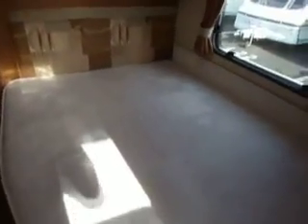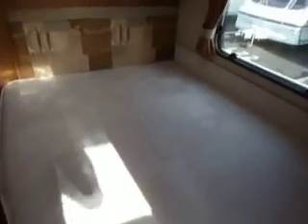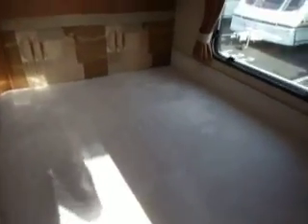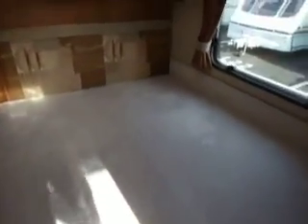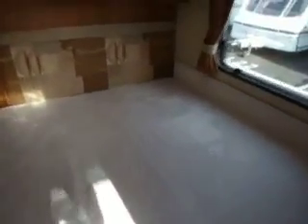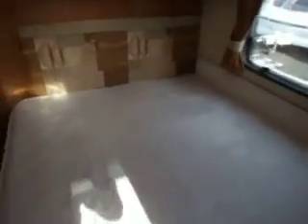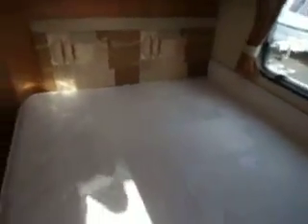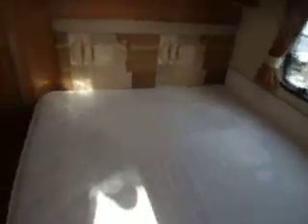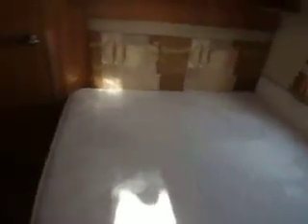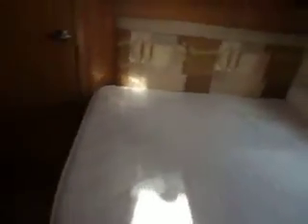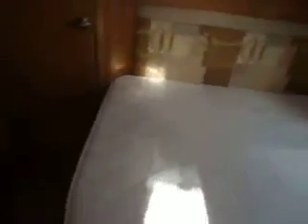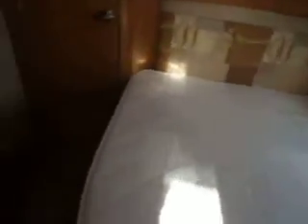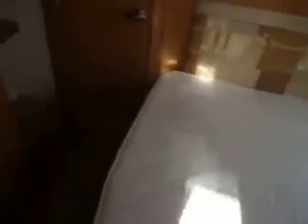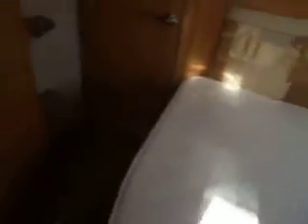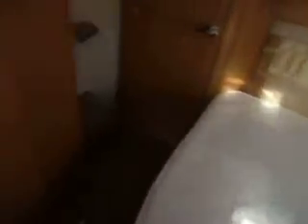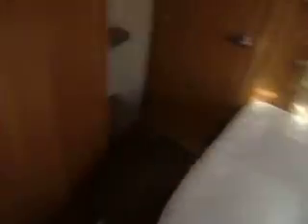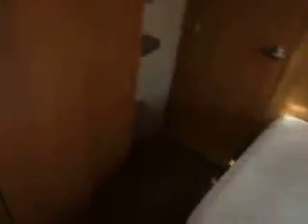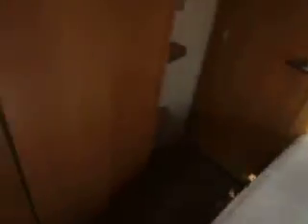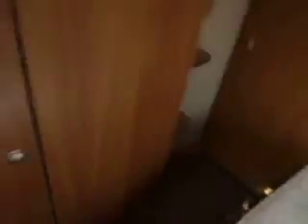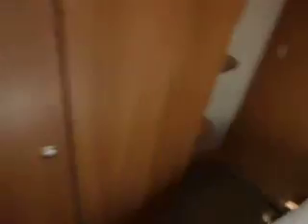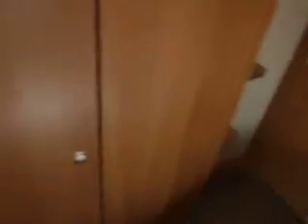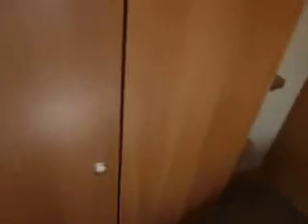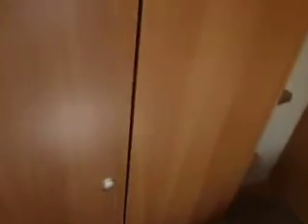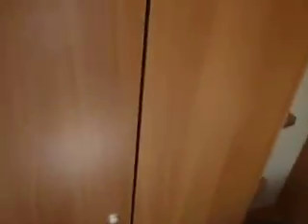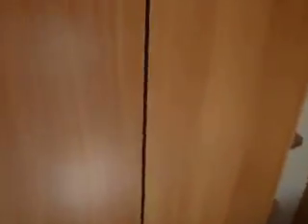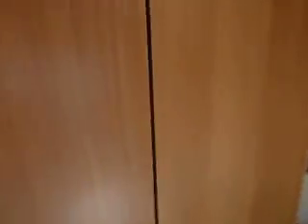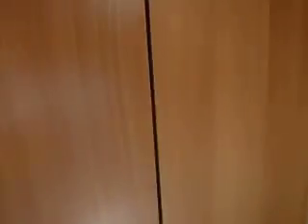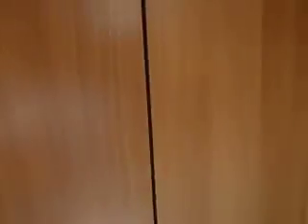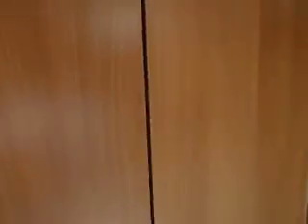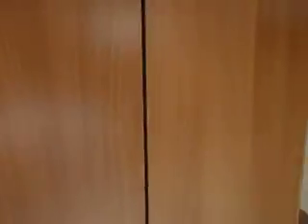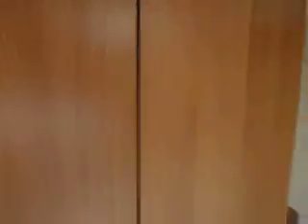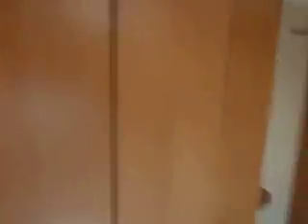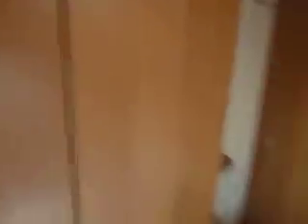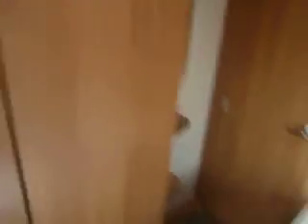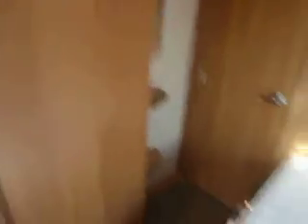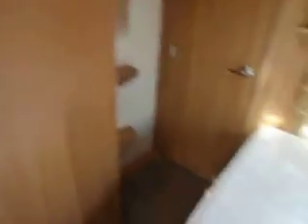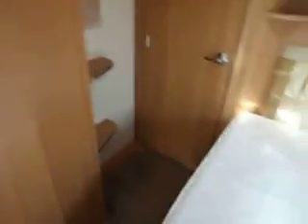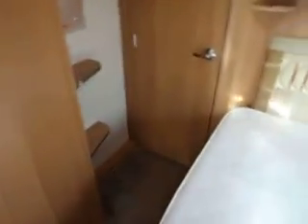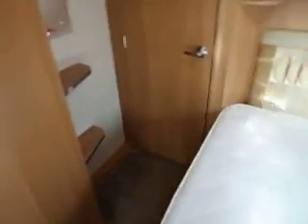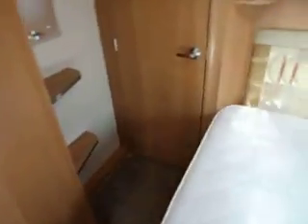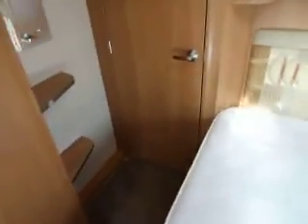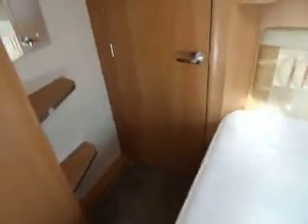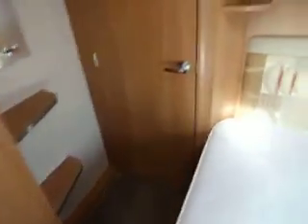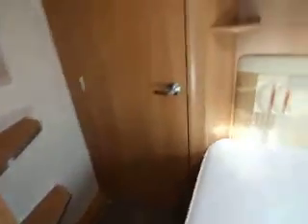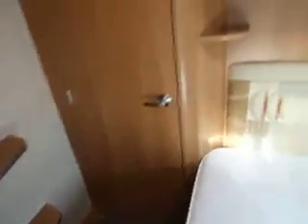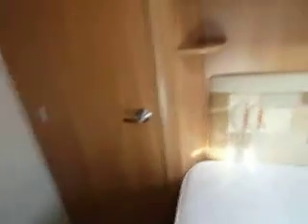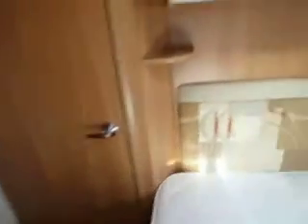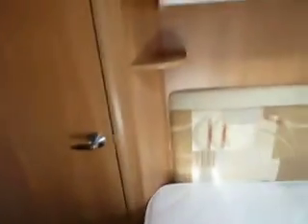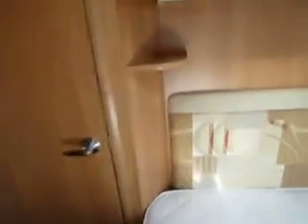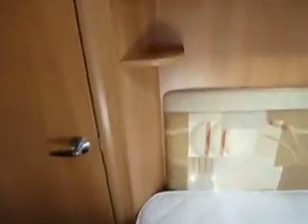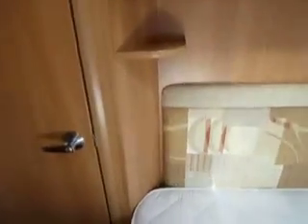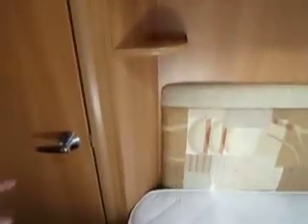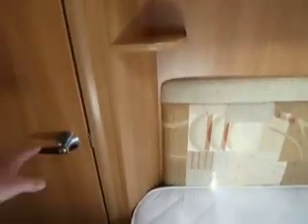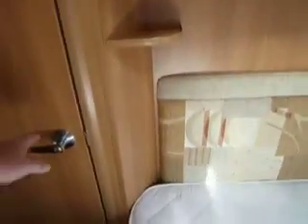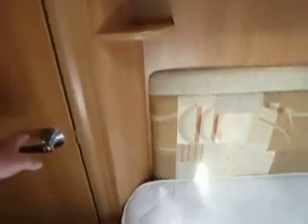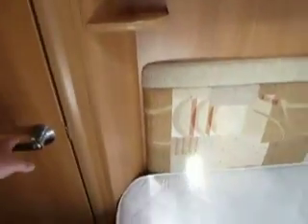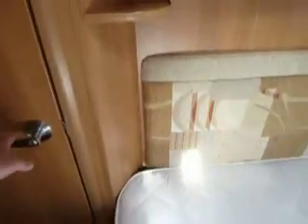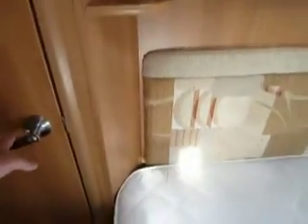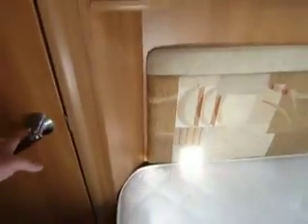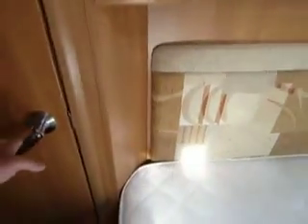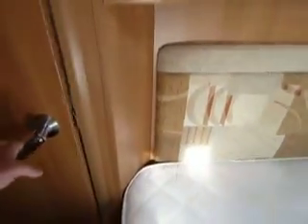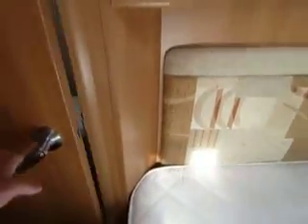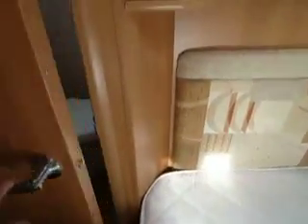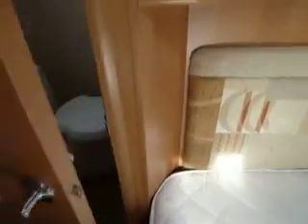So we have a fixed bed, and there's a wardrobe to the side here, quite a sizeable wardrobe, and the door takes us through to the washroom.